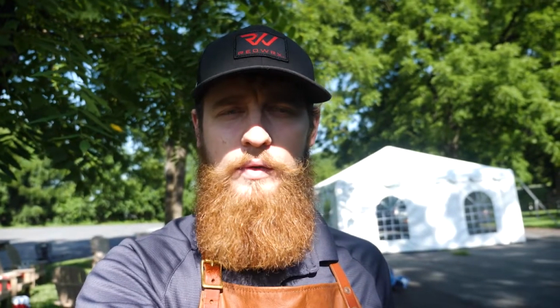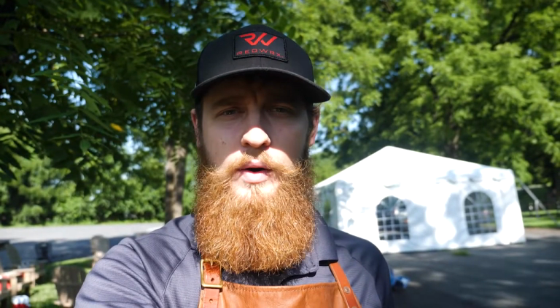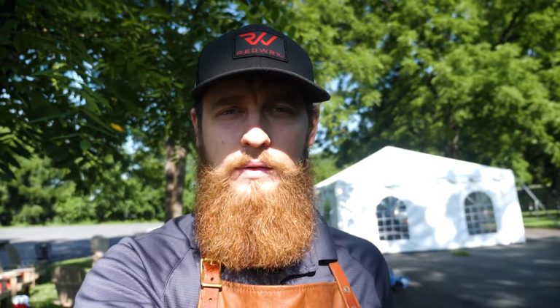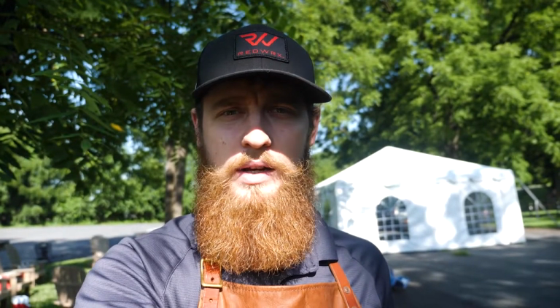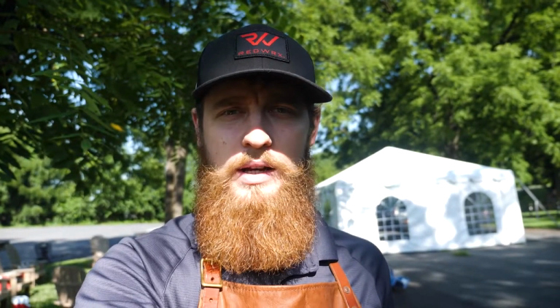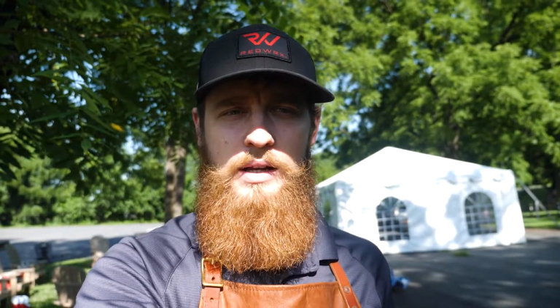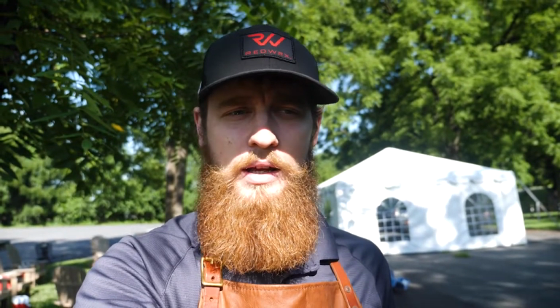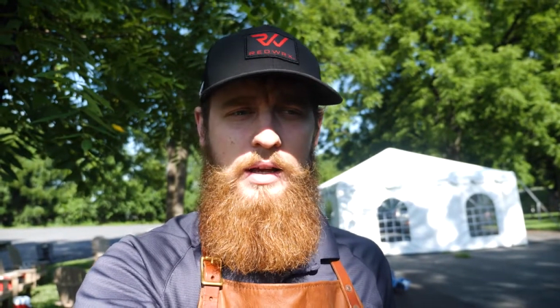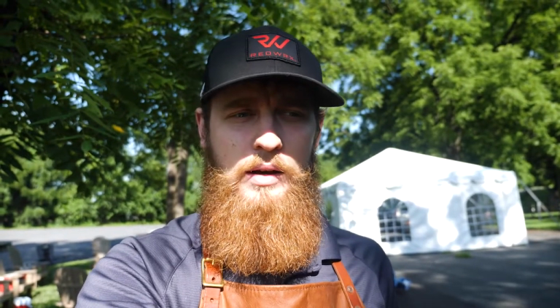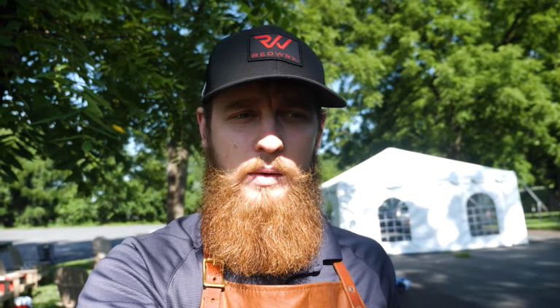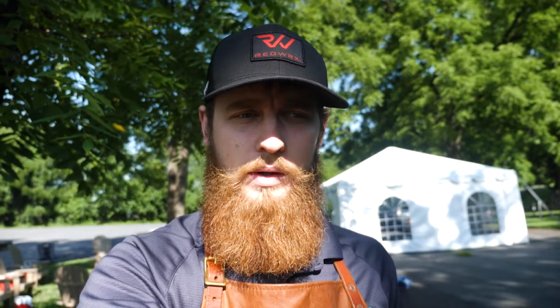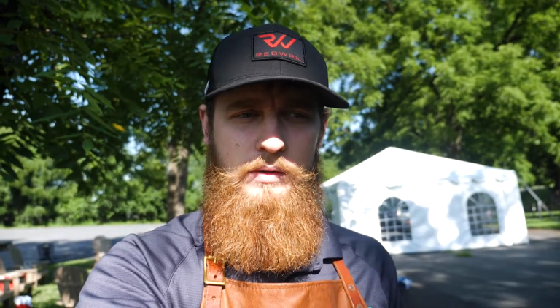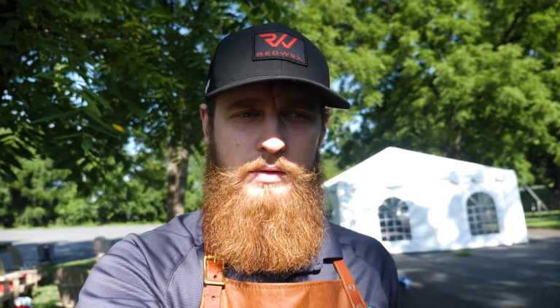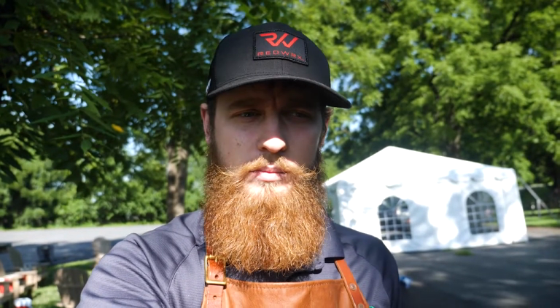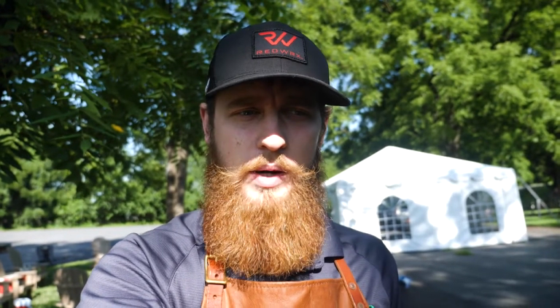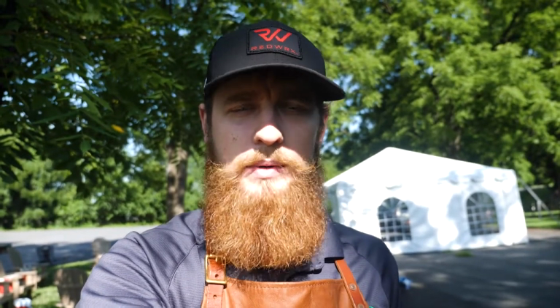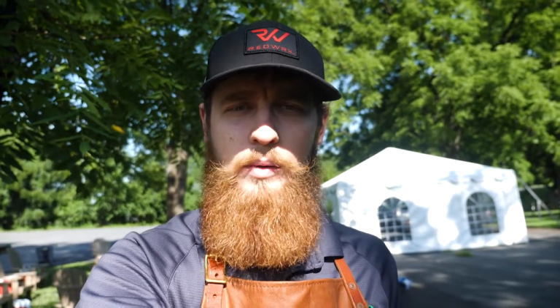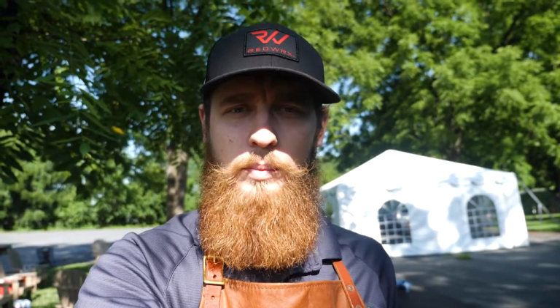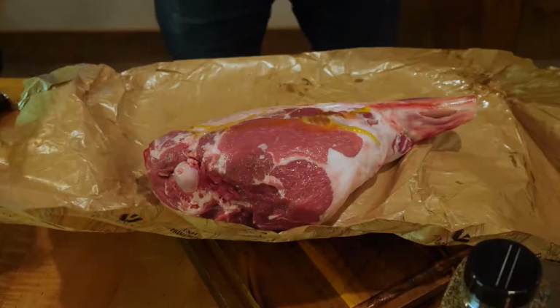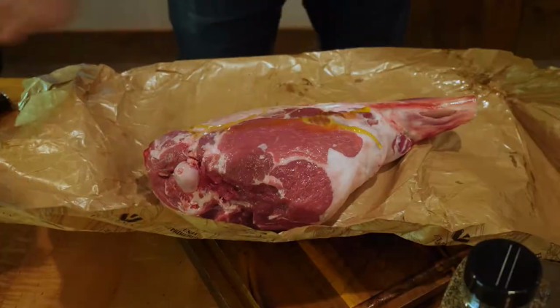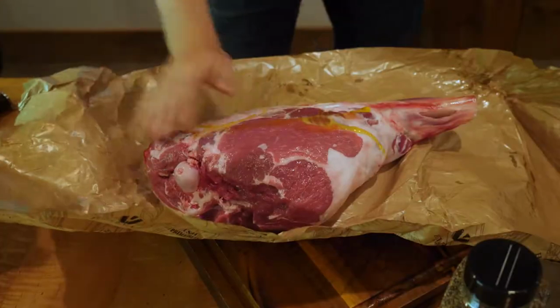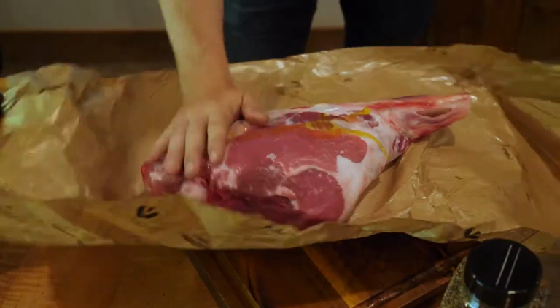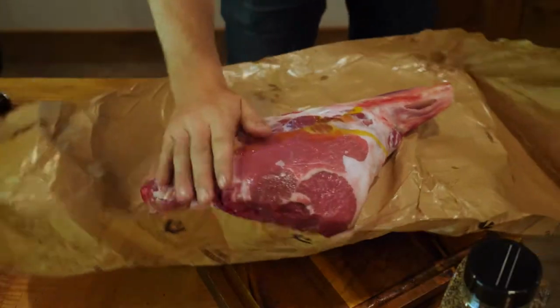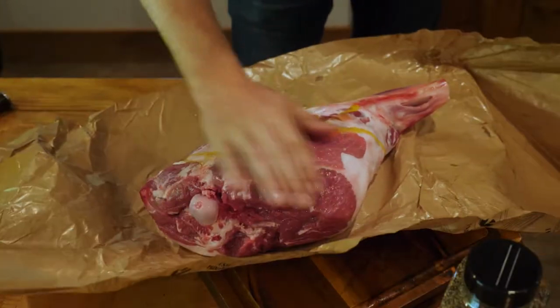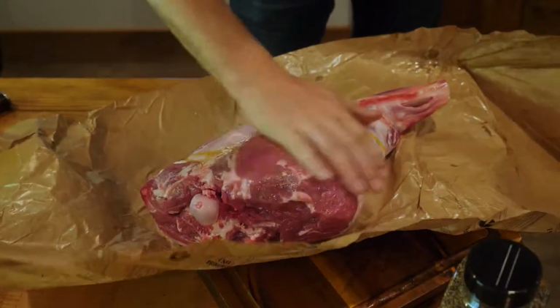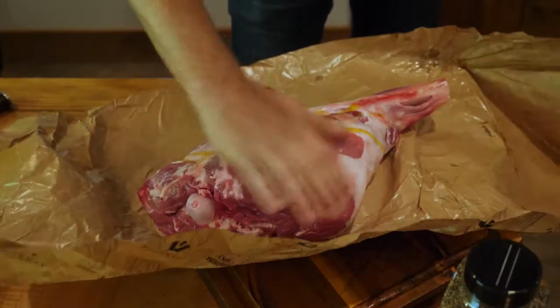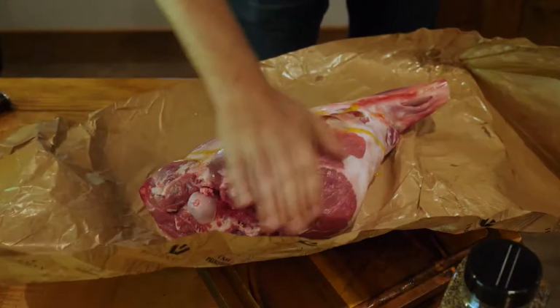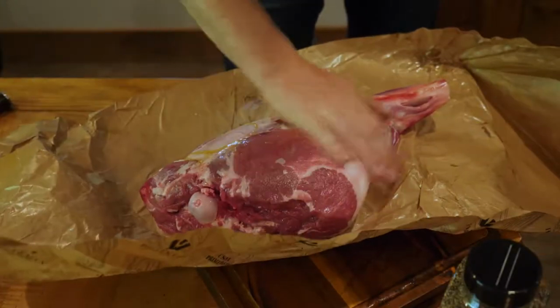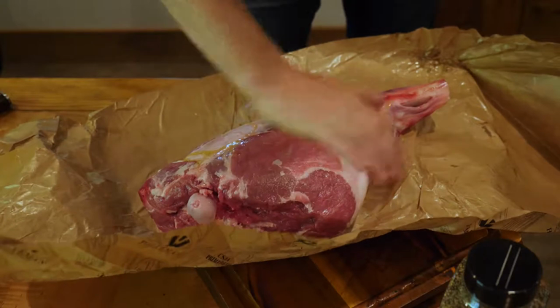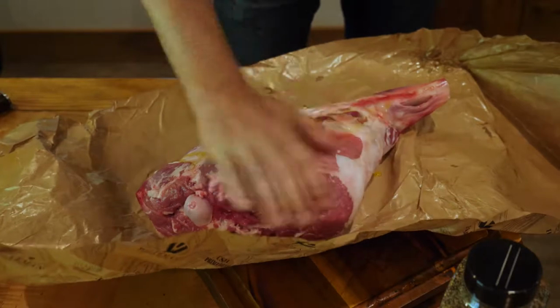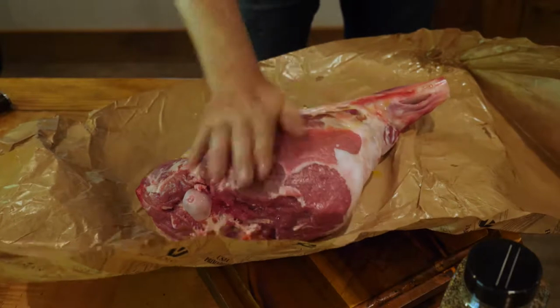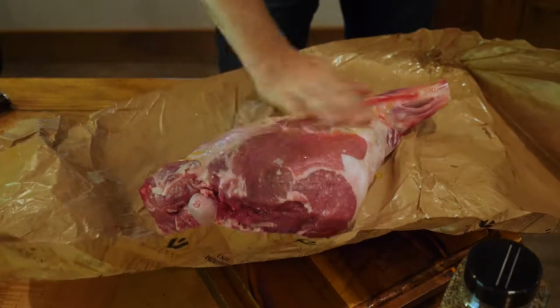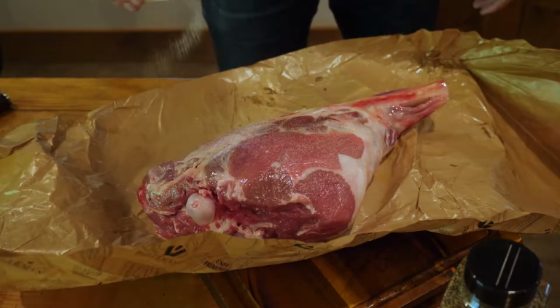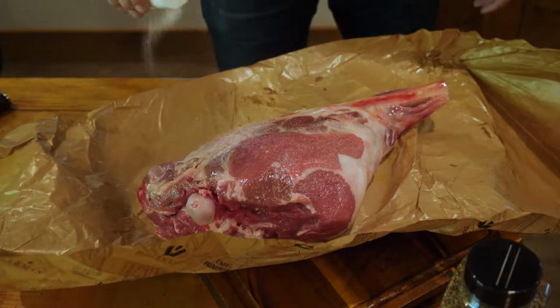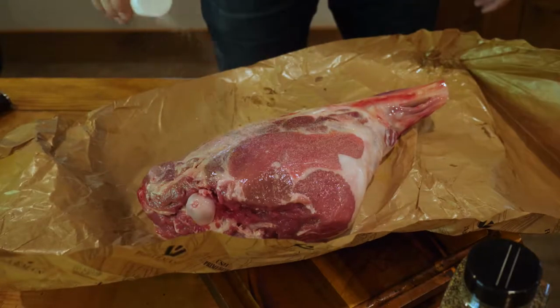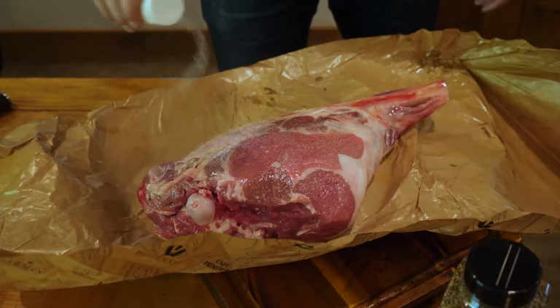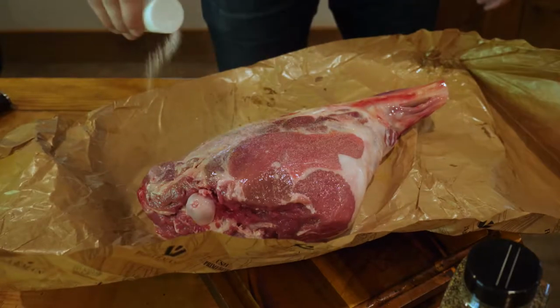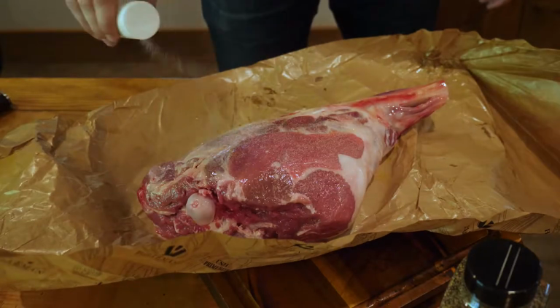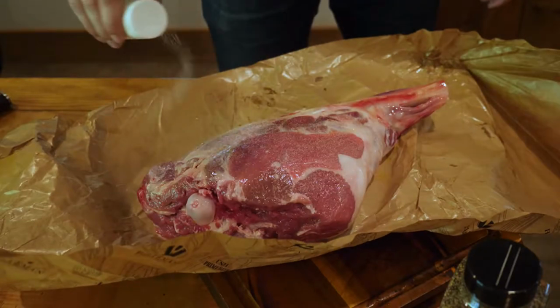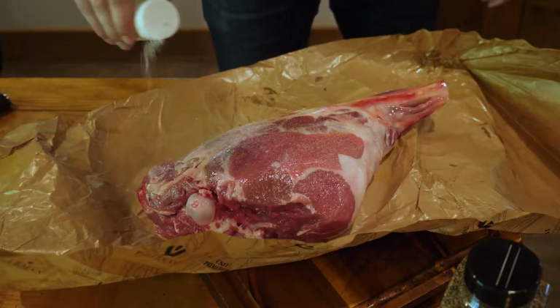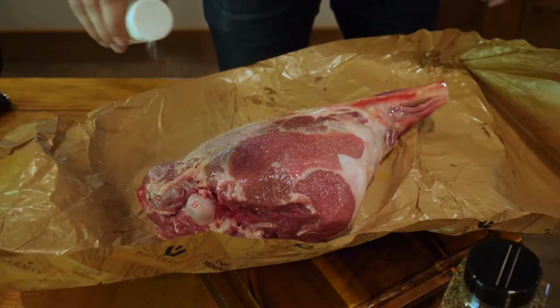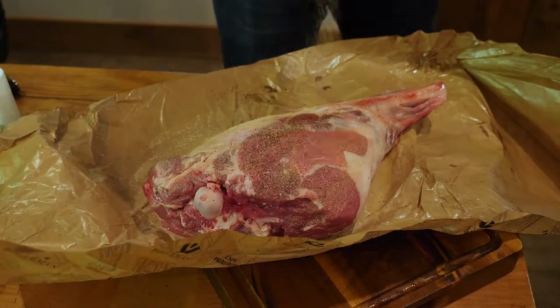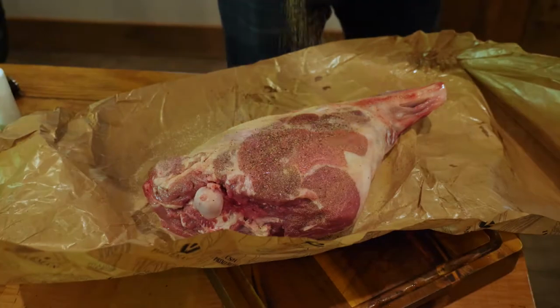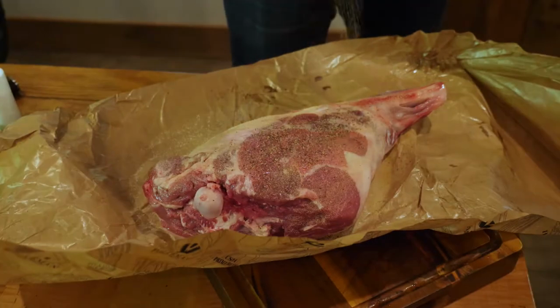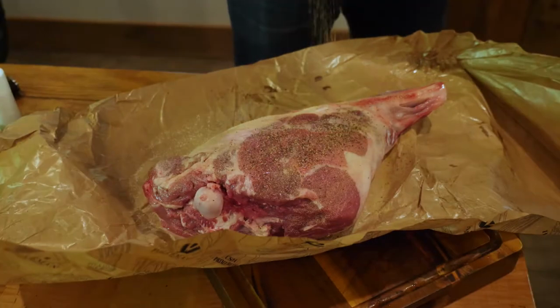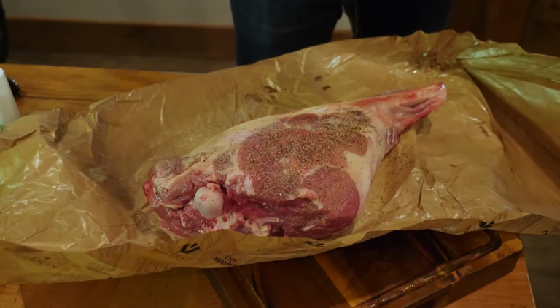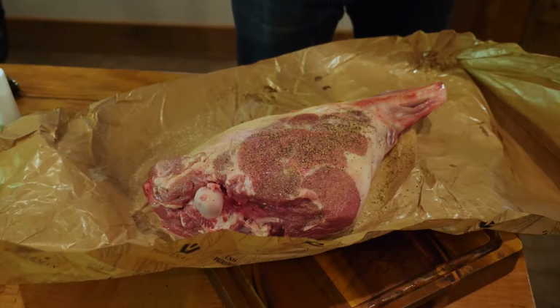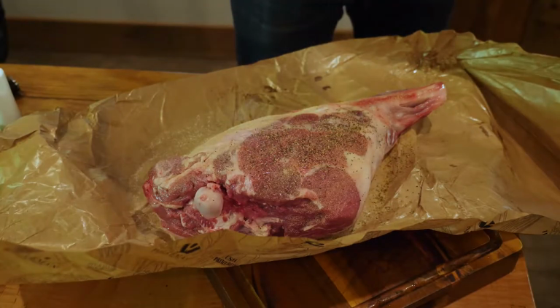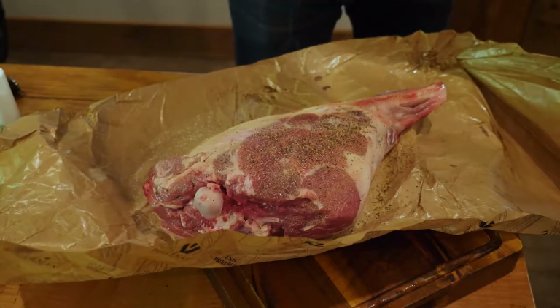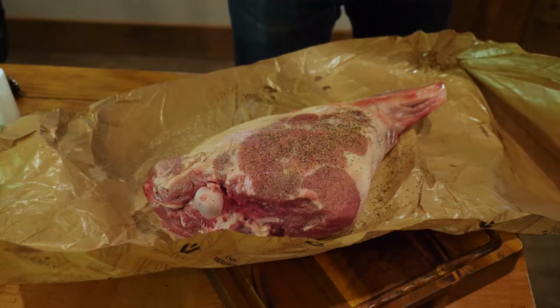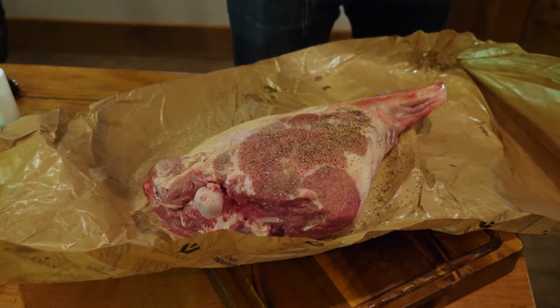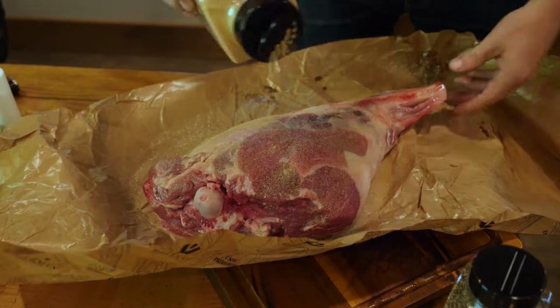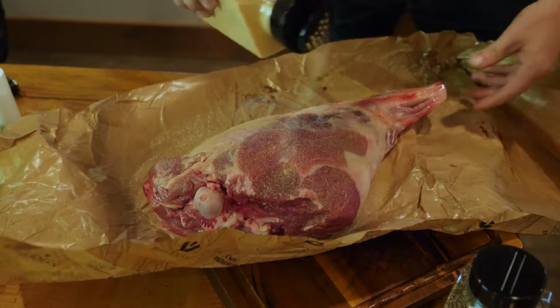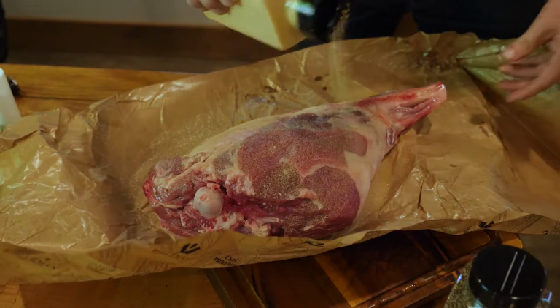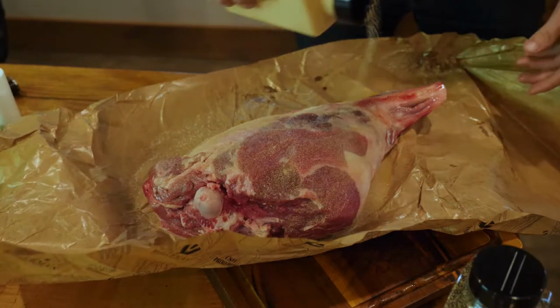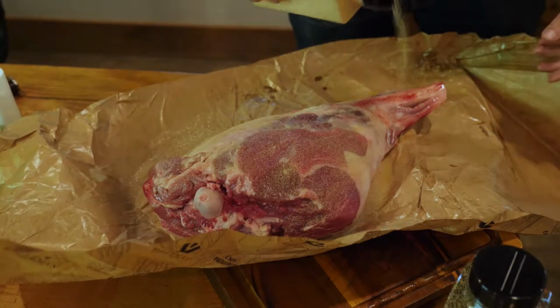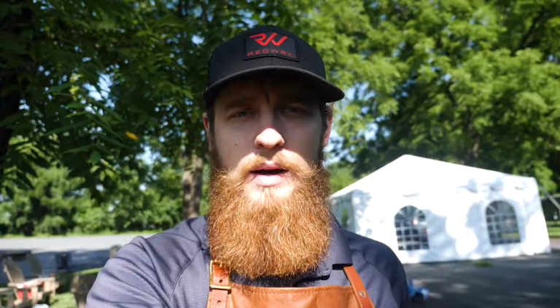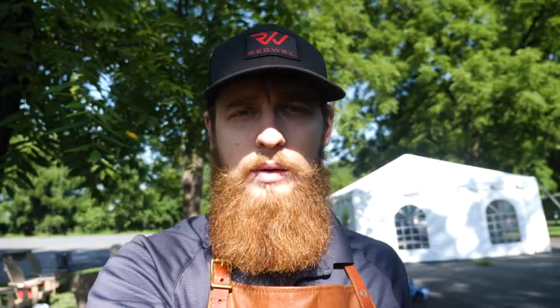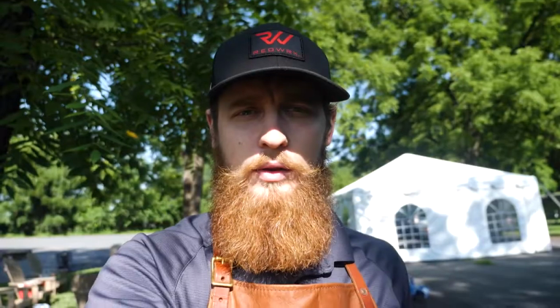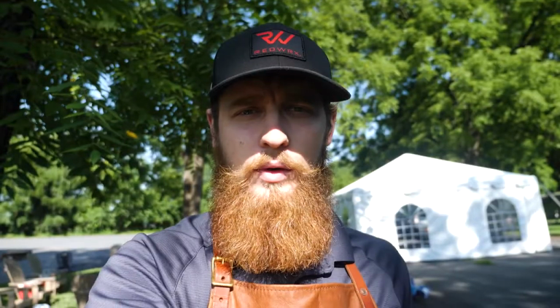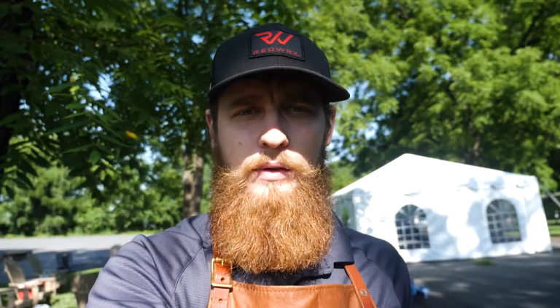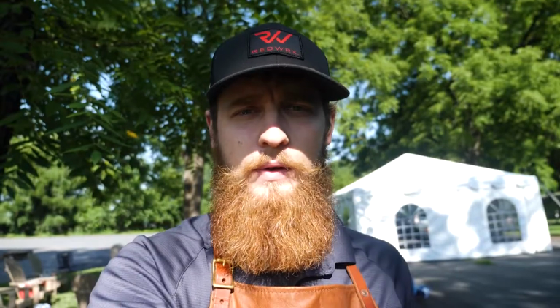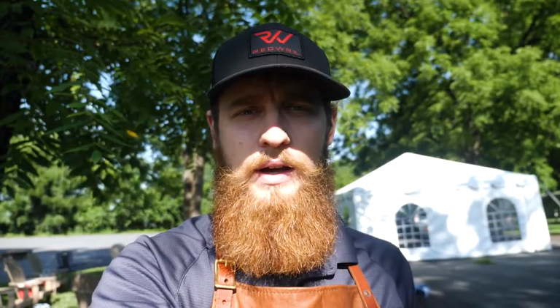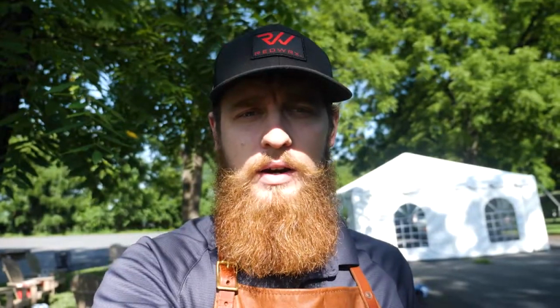So far we've prepped it by putting olive oil over everything, then we did salt, pepper, and garlic, and now we're going to throw it in the fire.